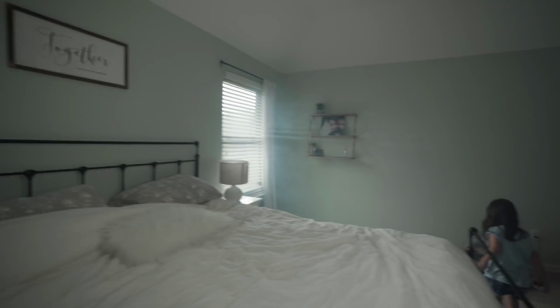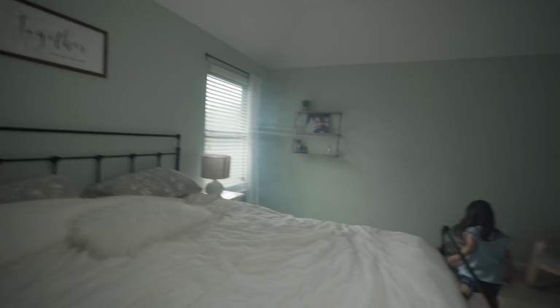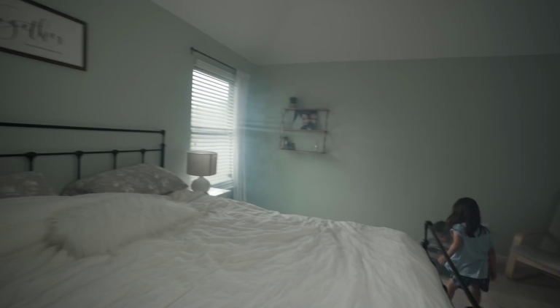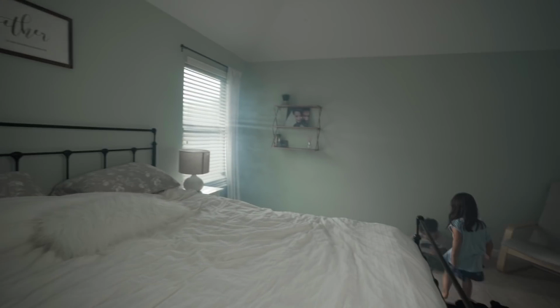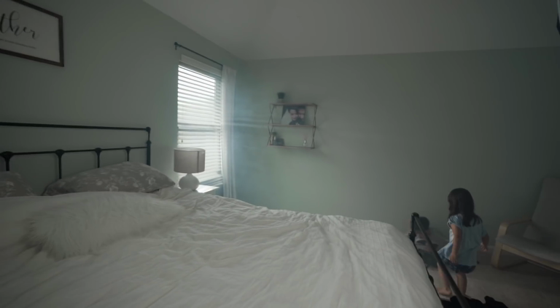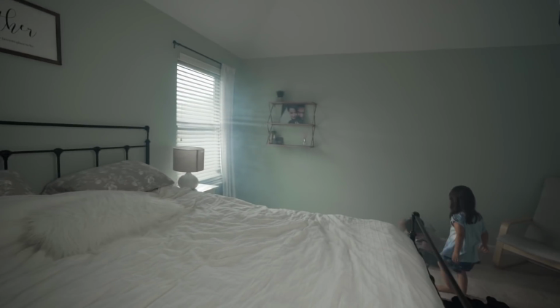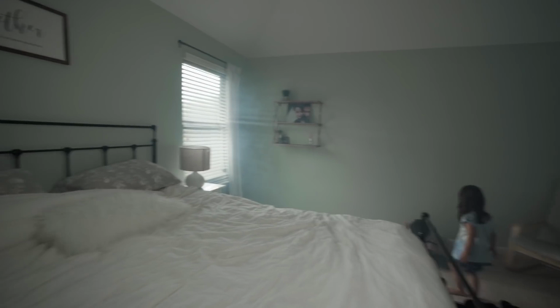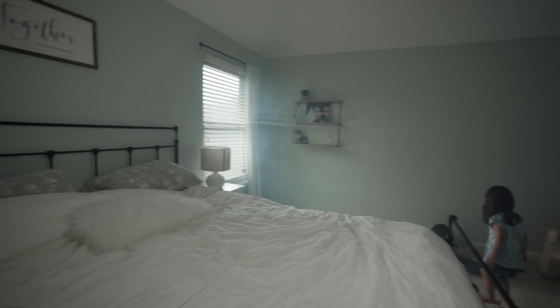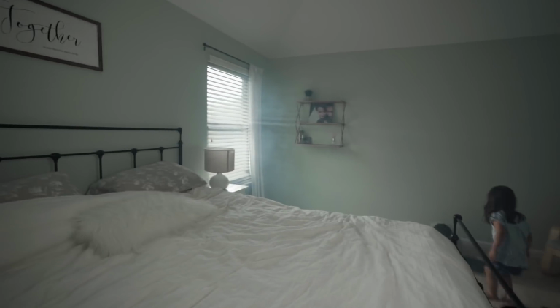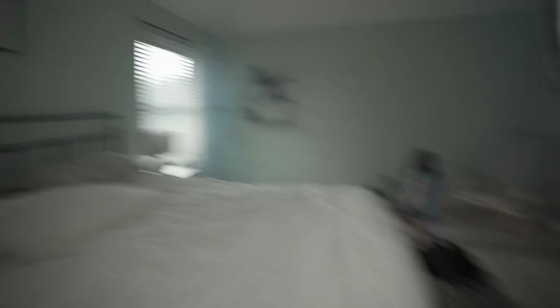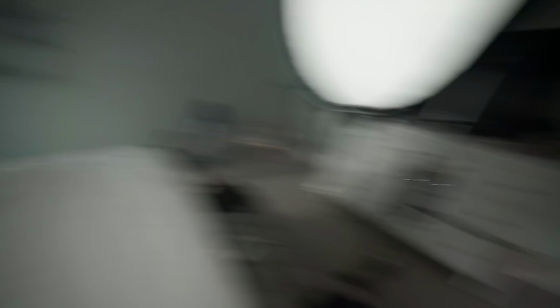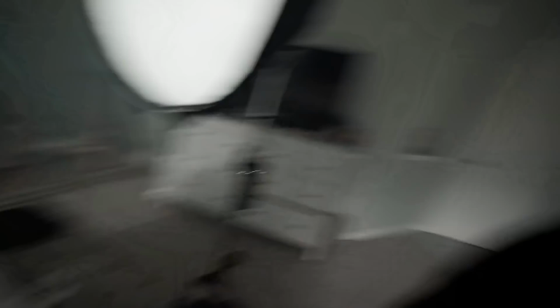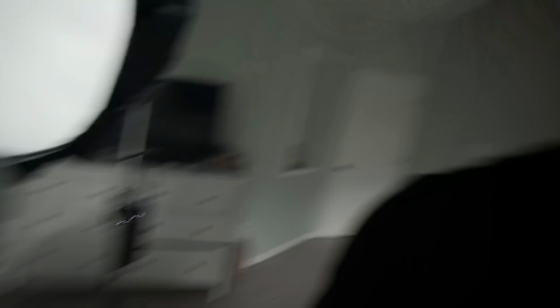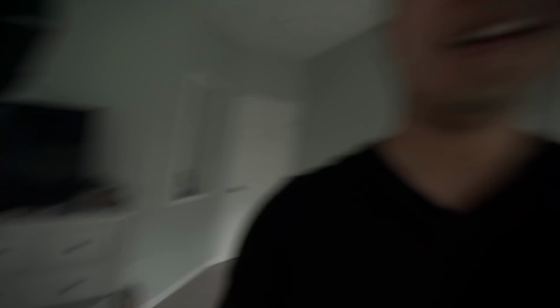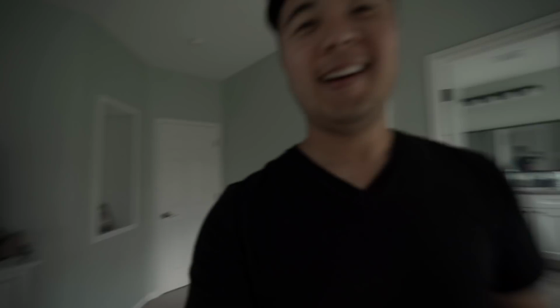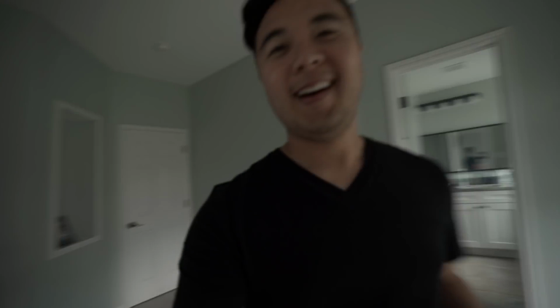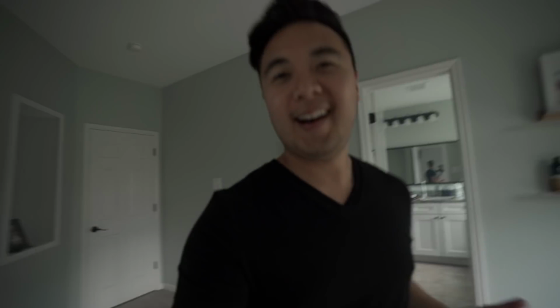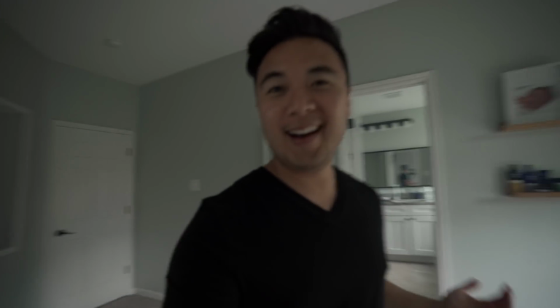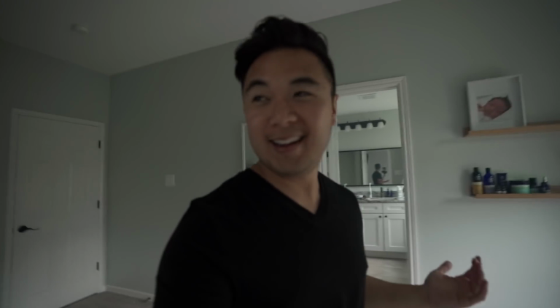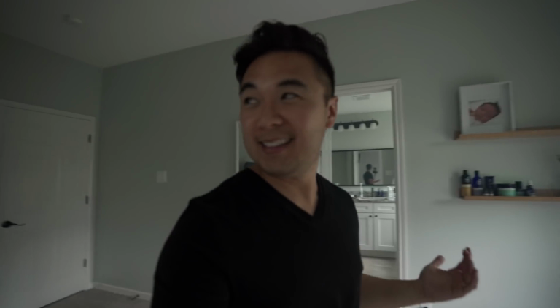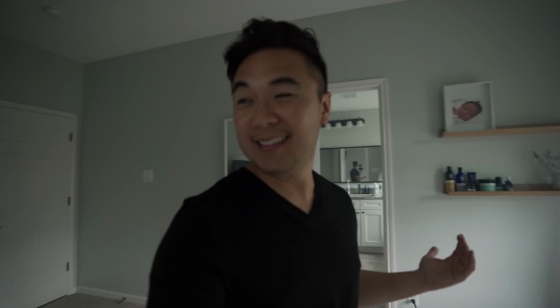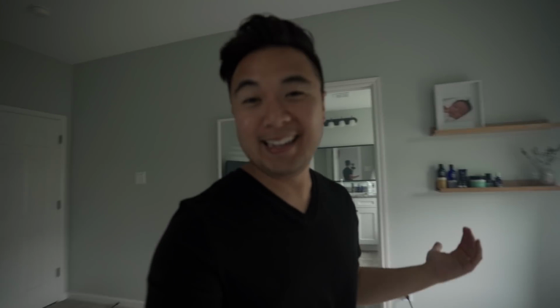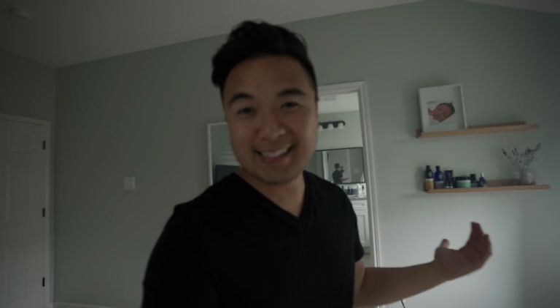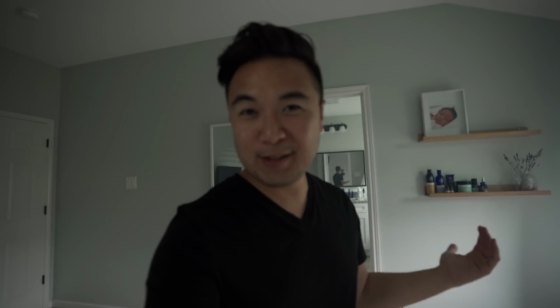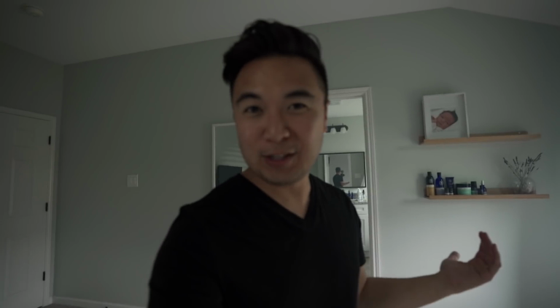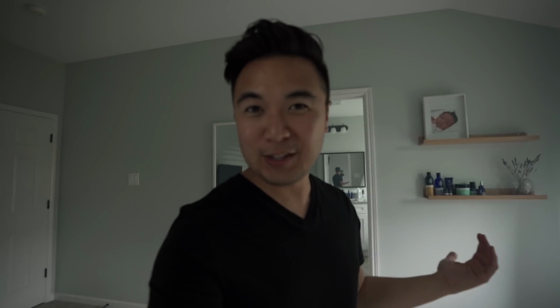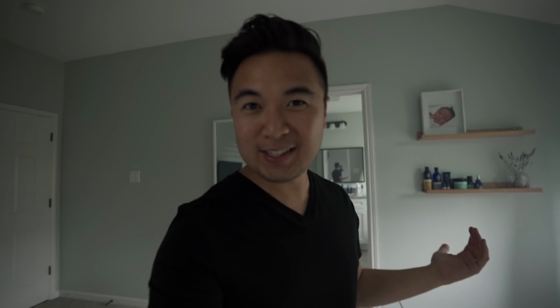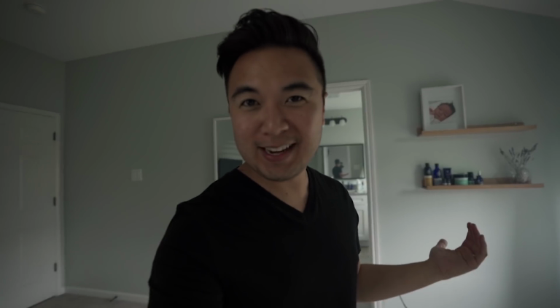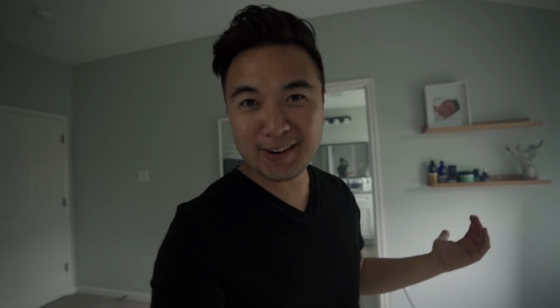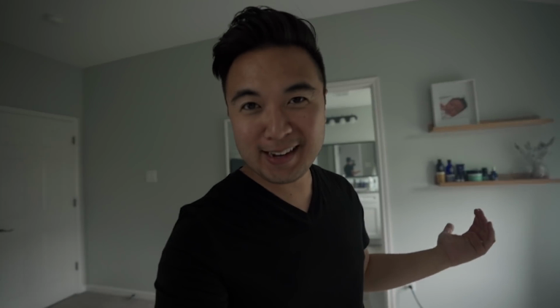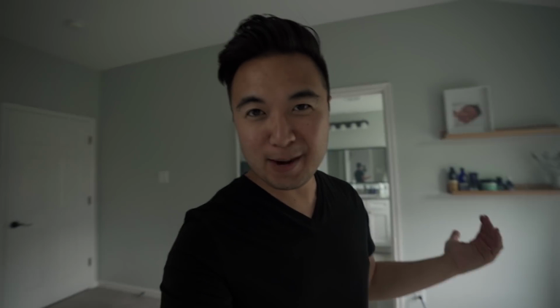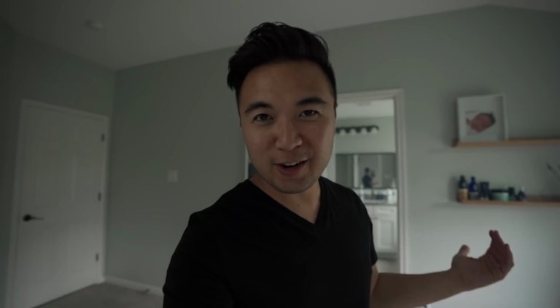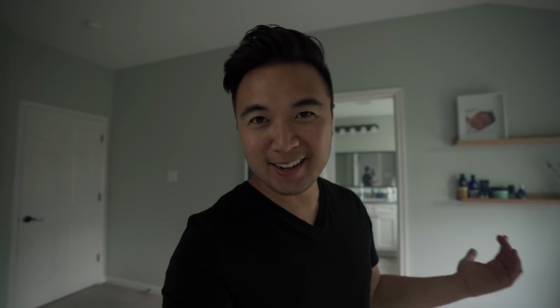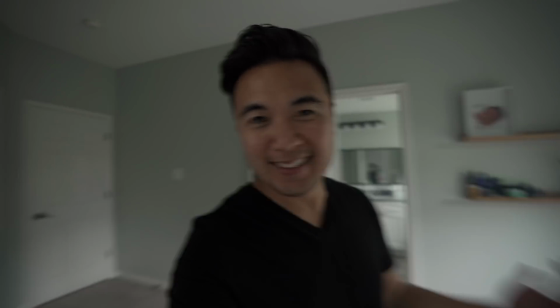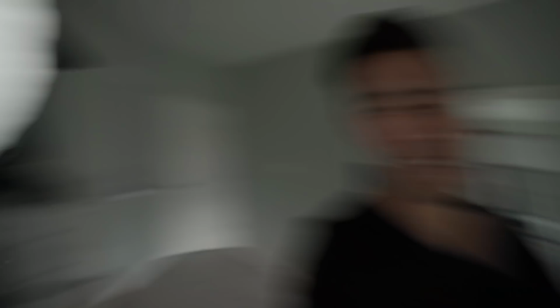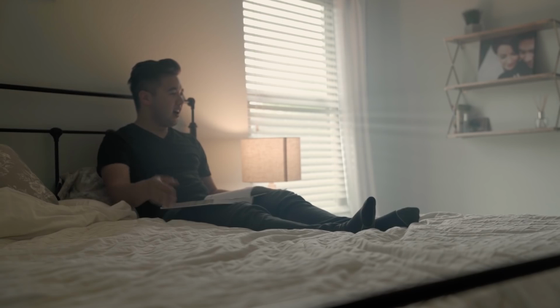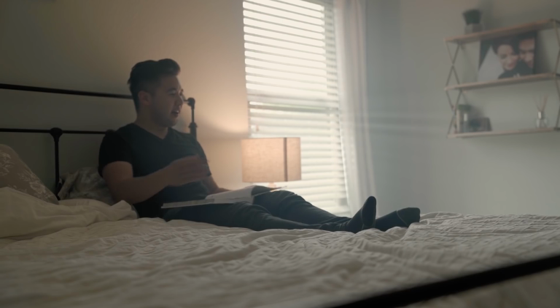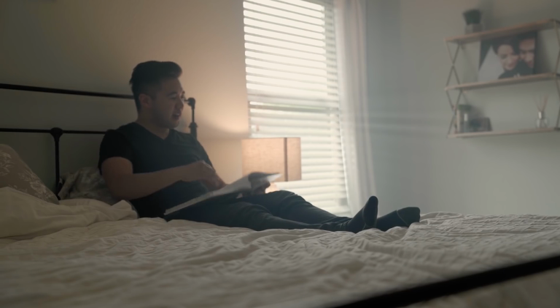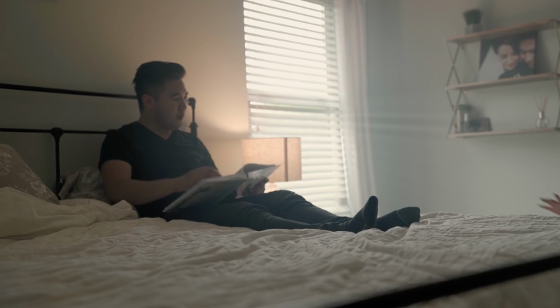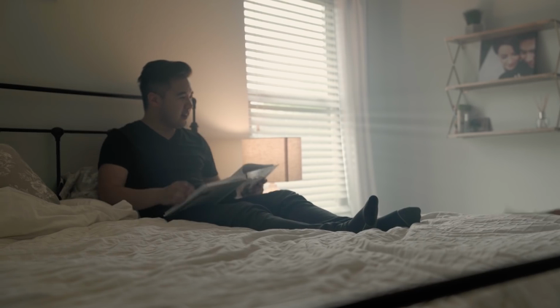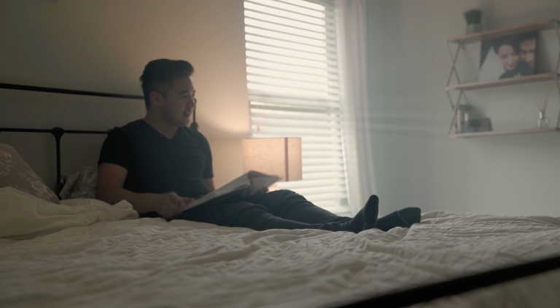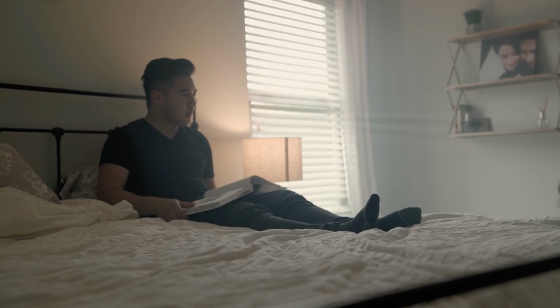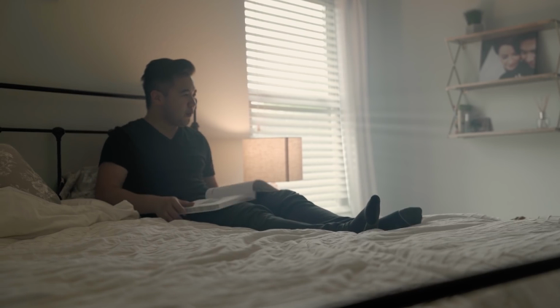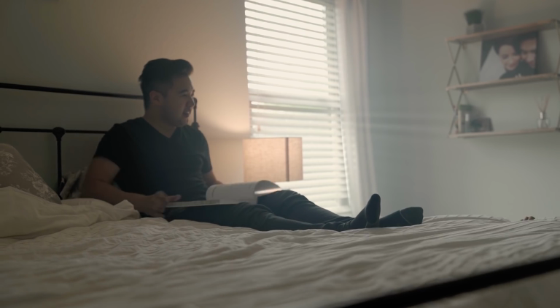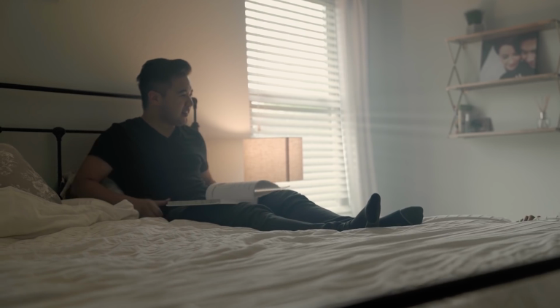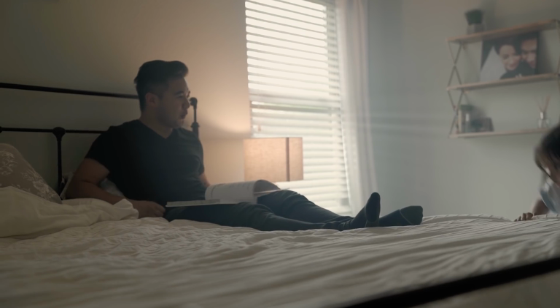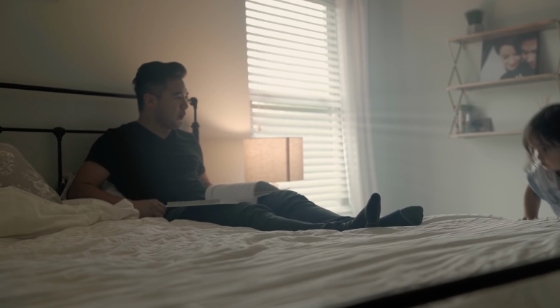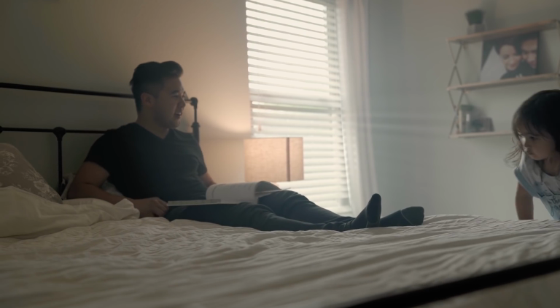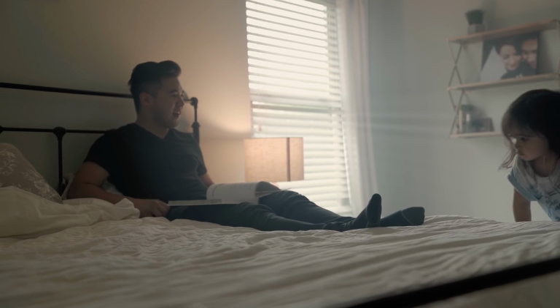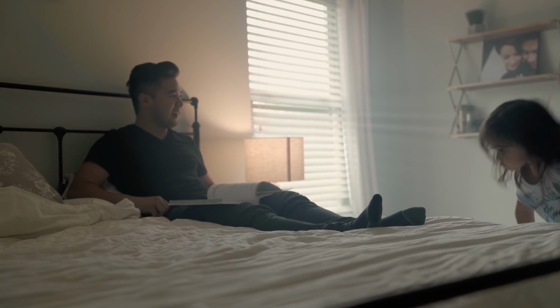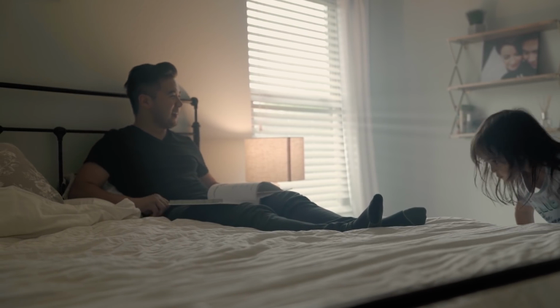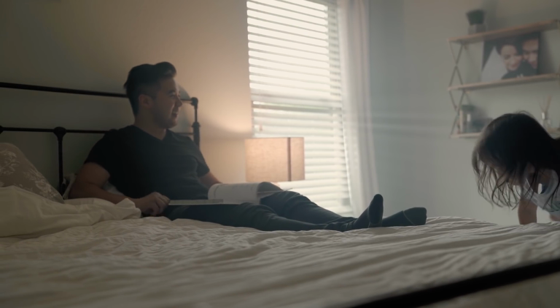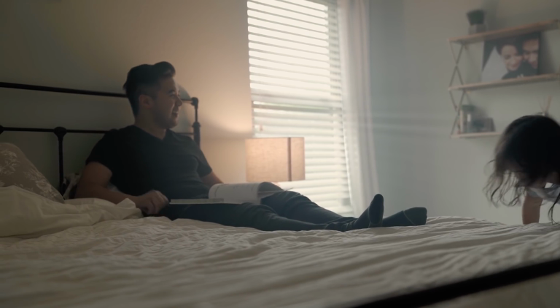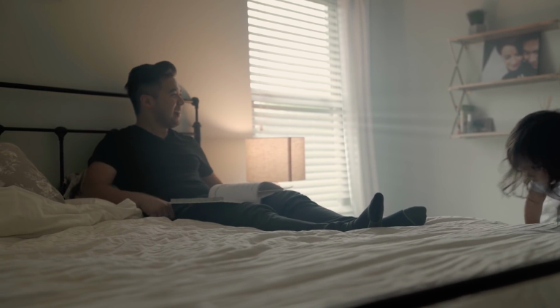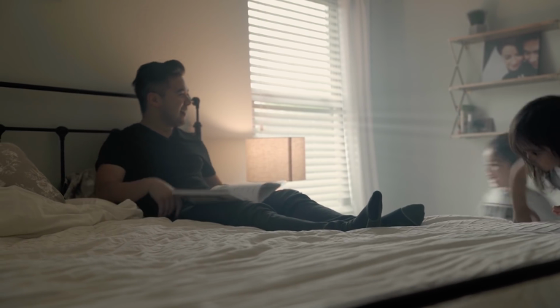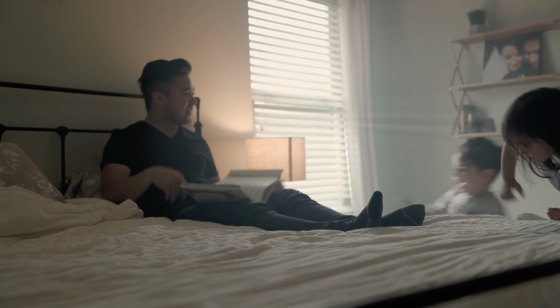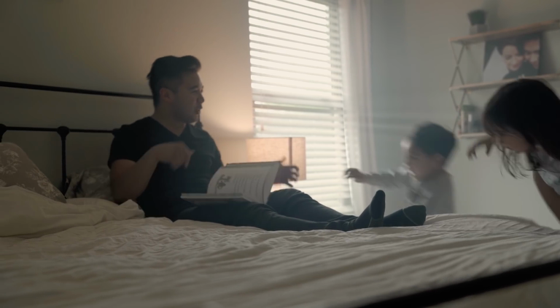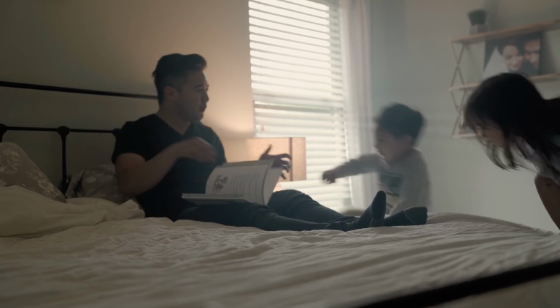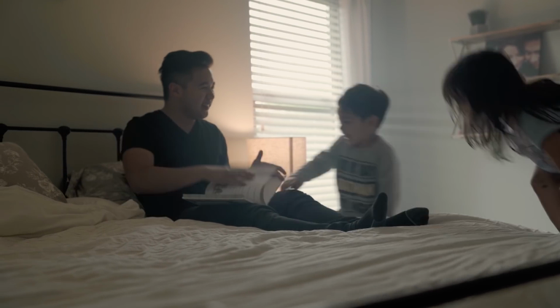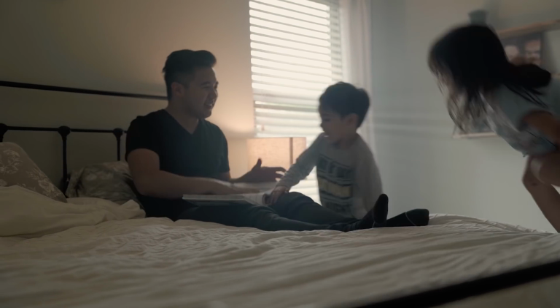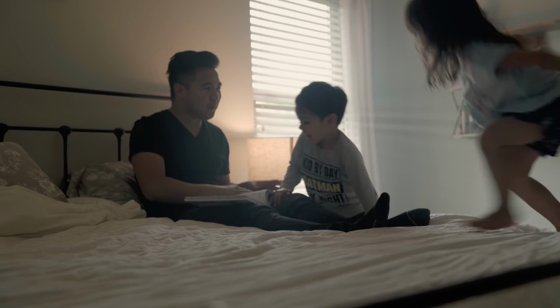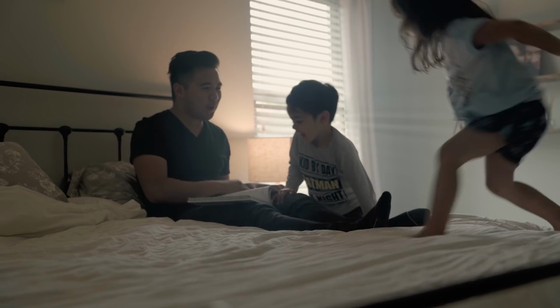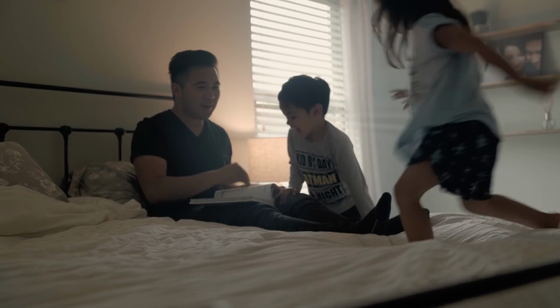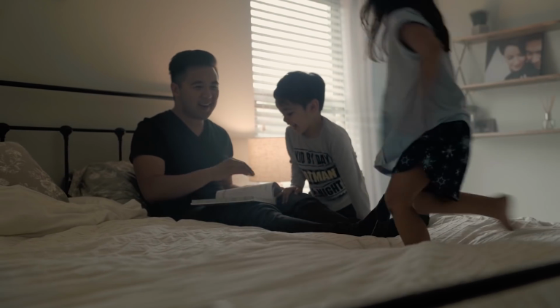That's my whole setup over there. Let's see what it looks like on camera. Let's go read a story.